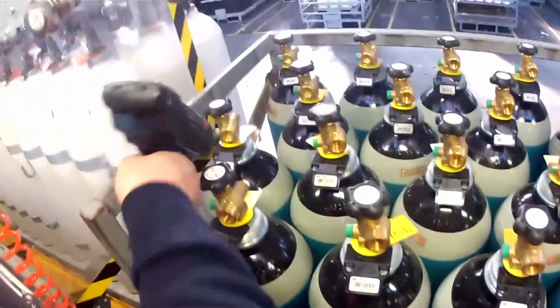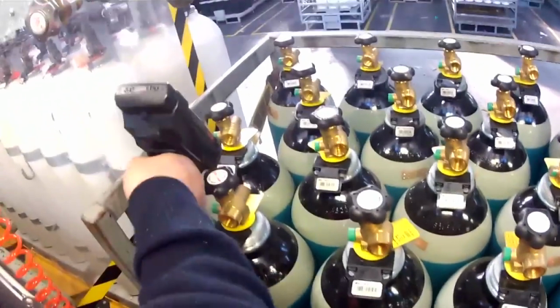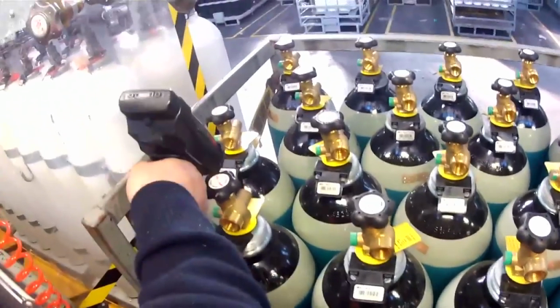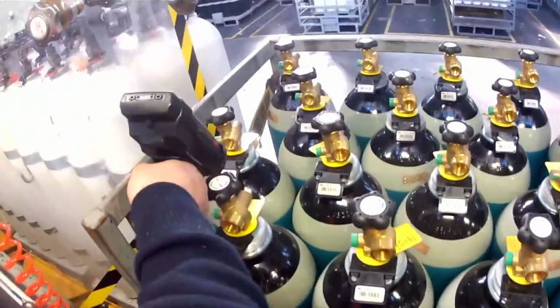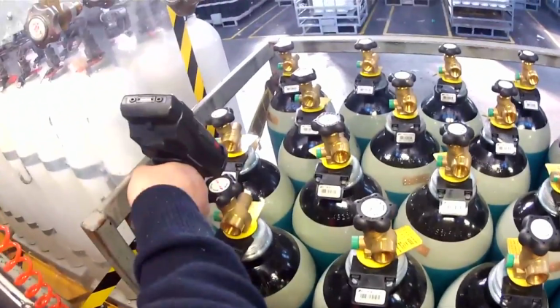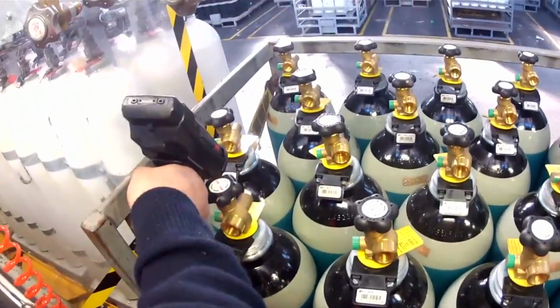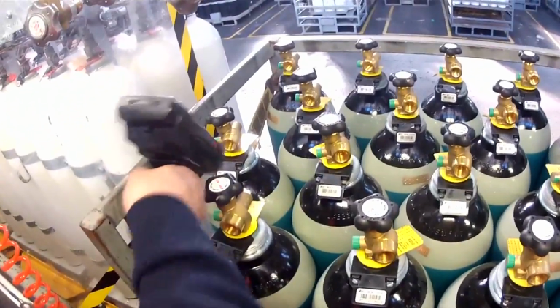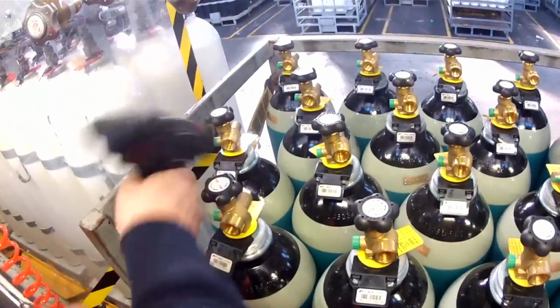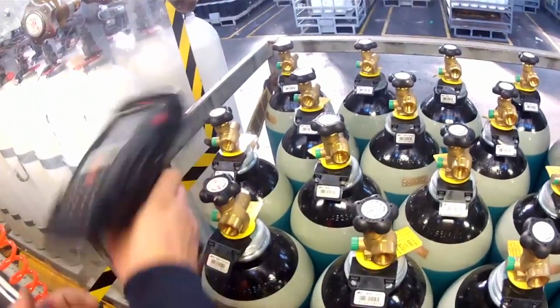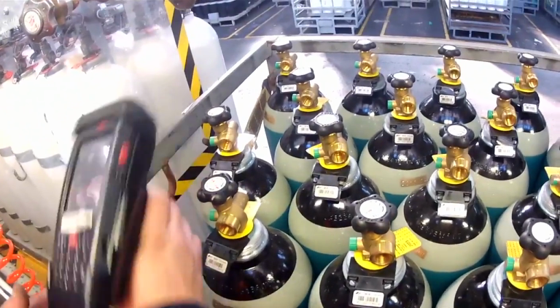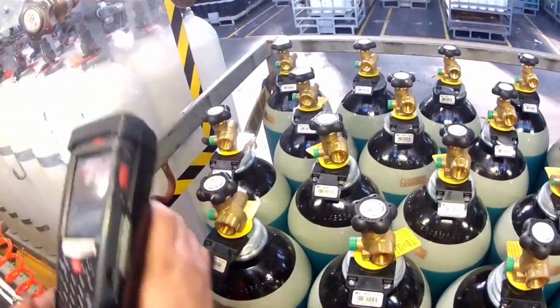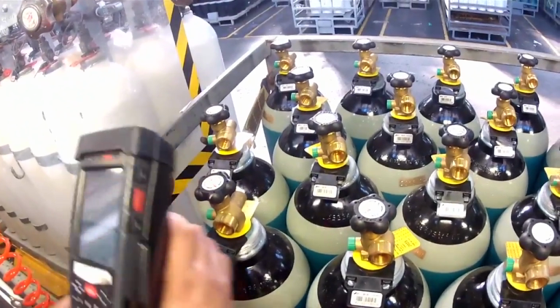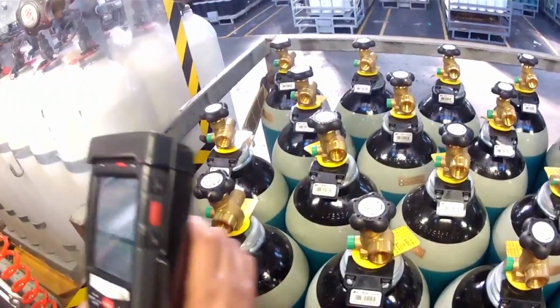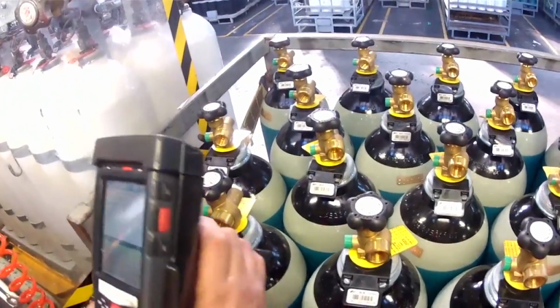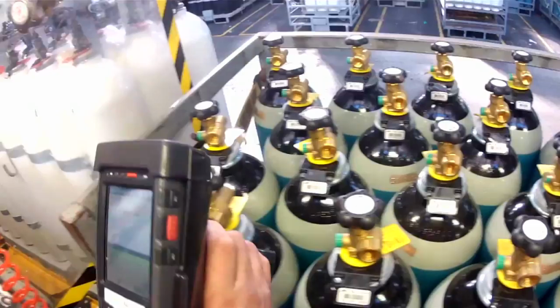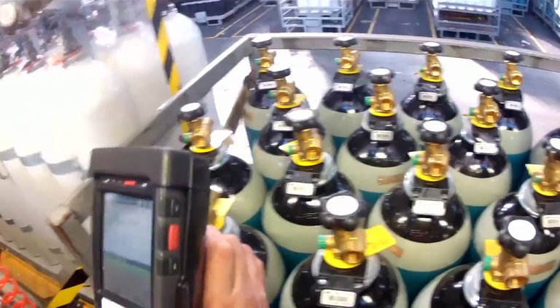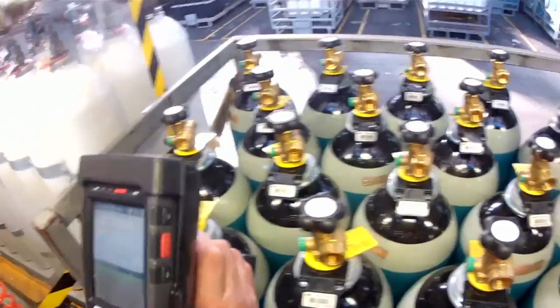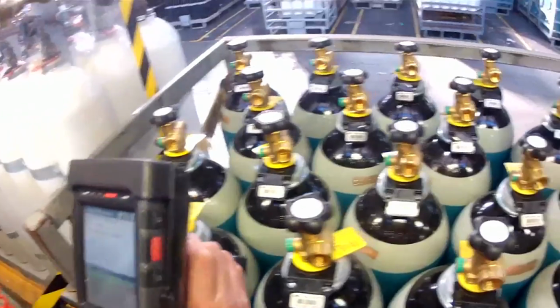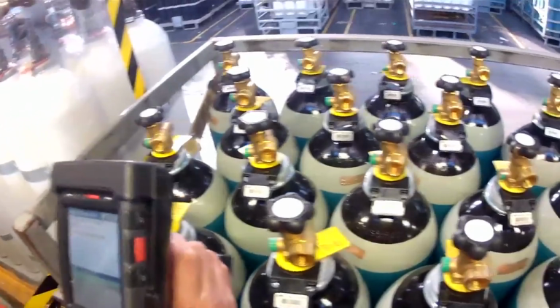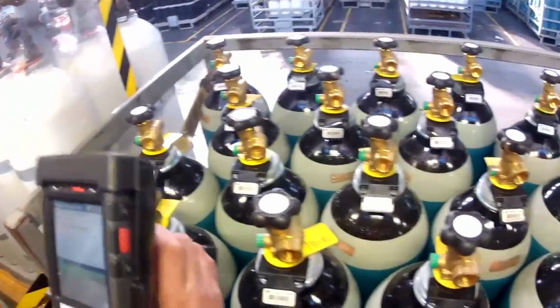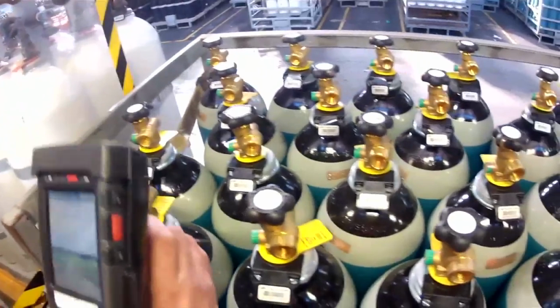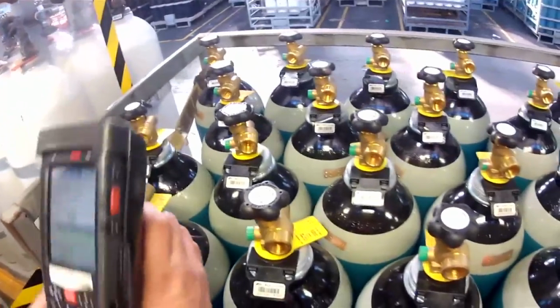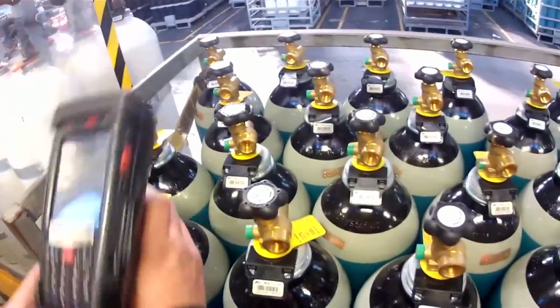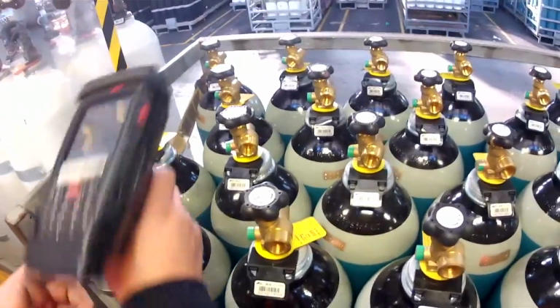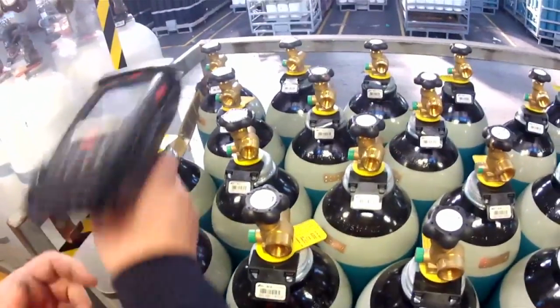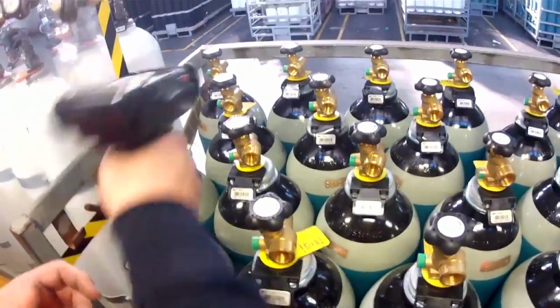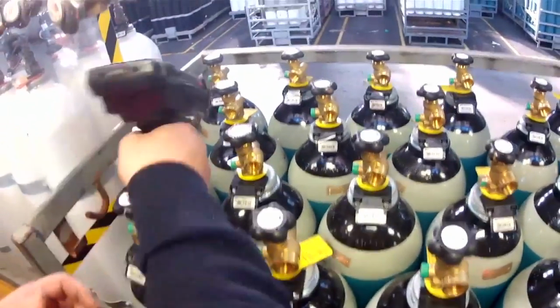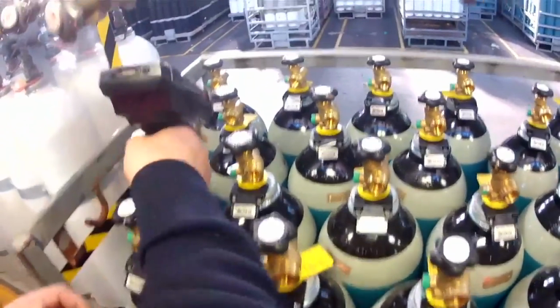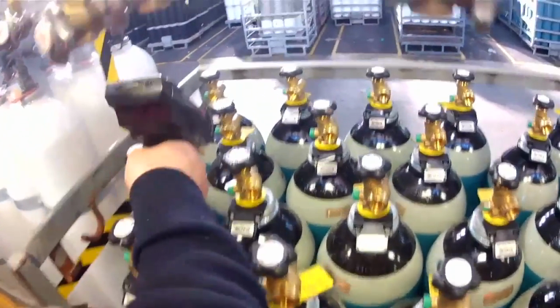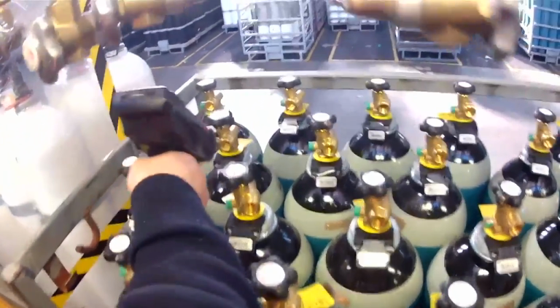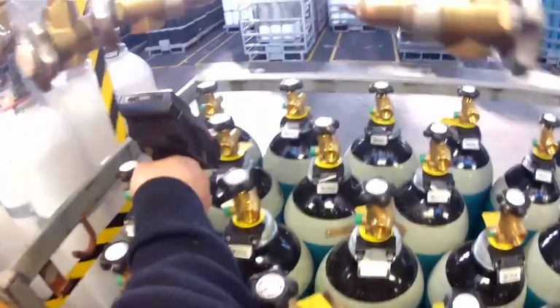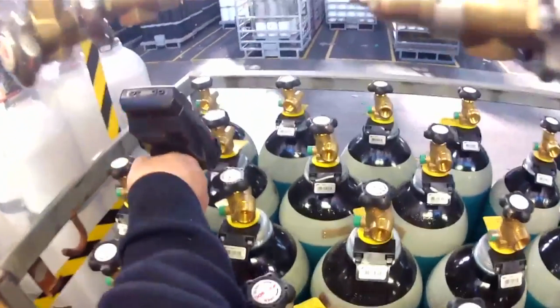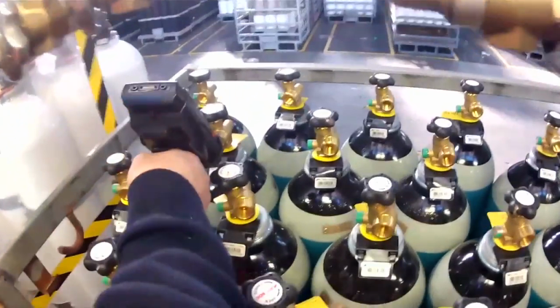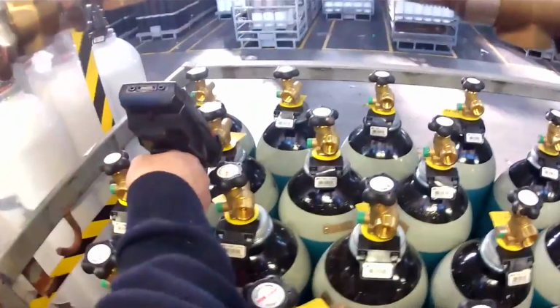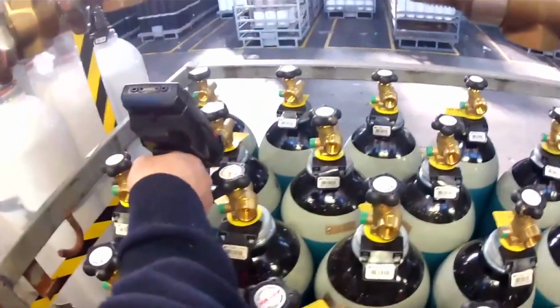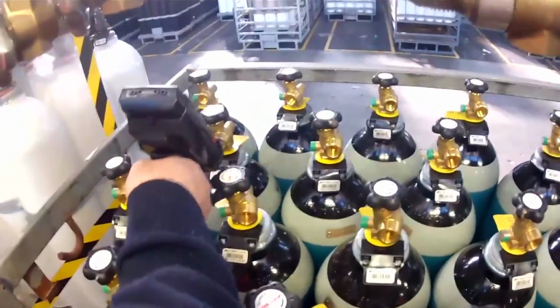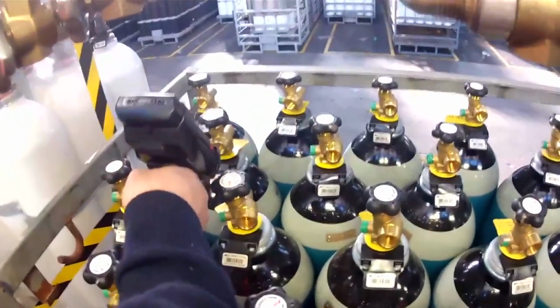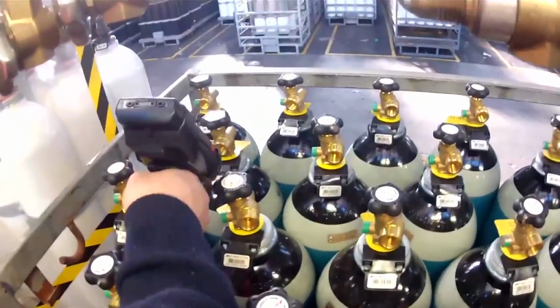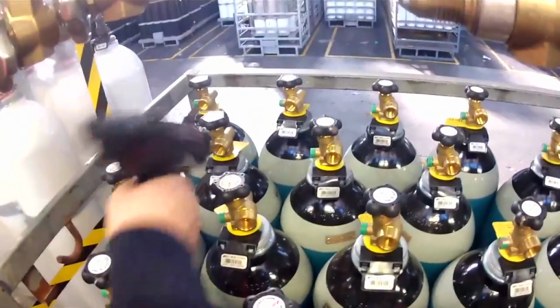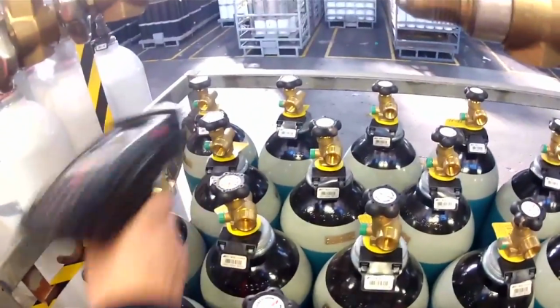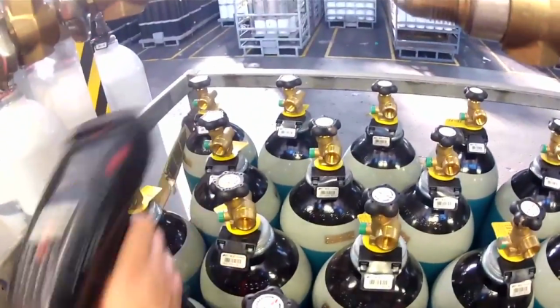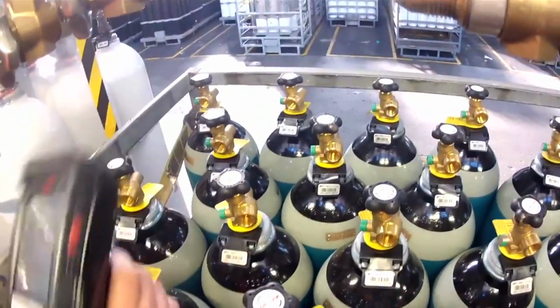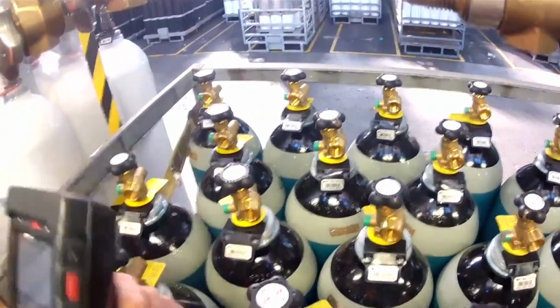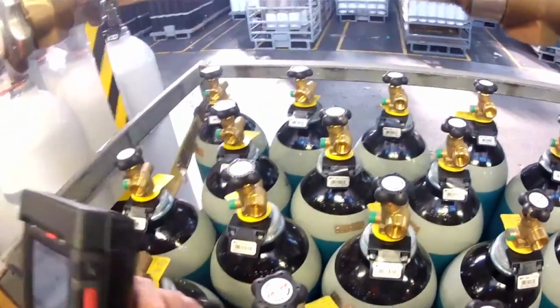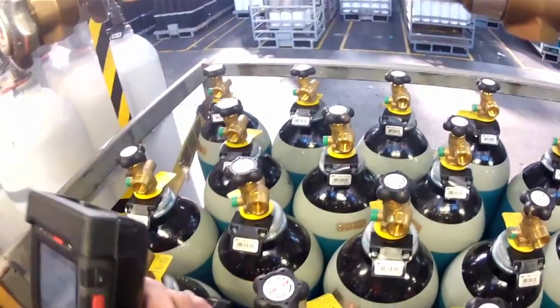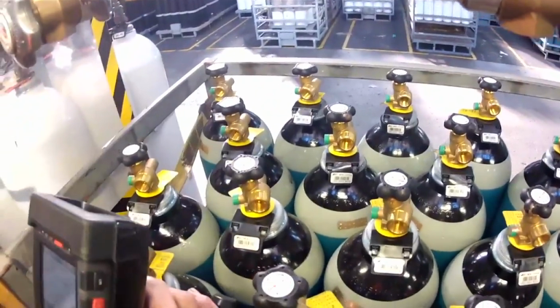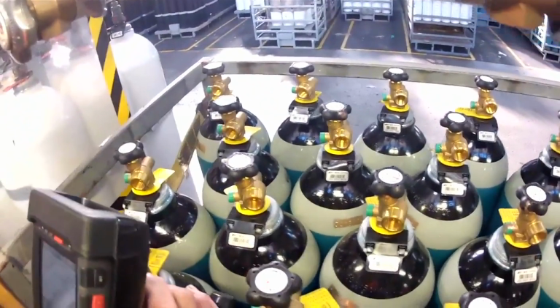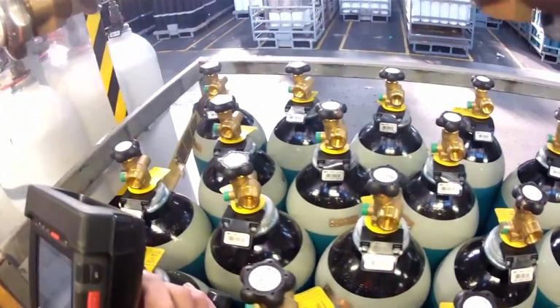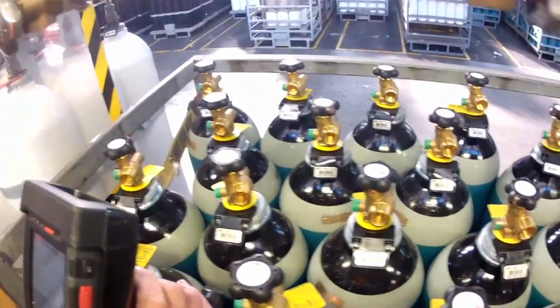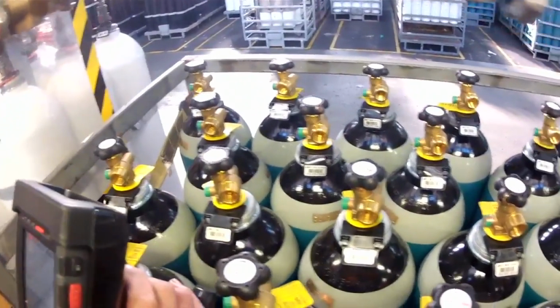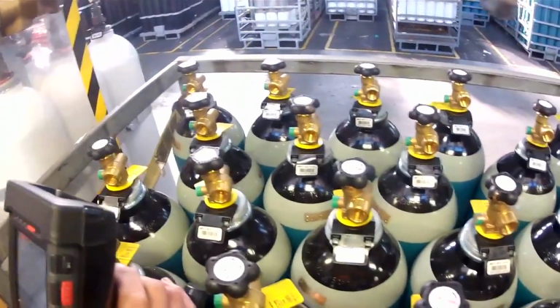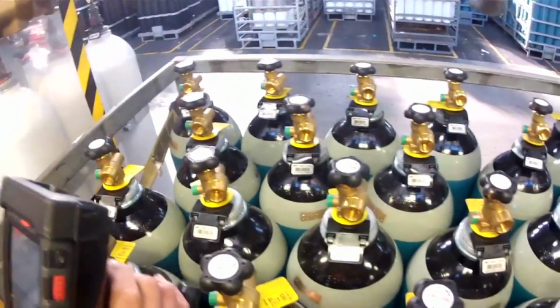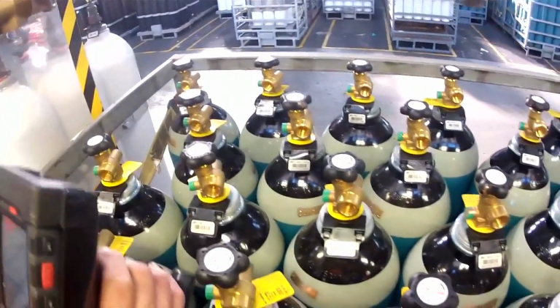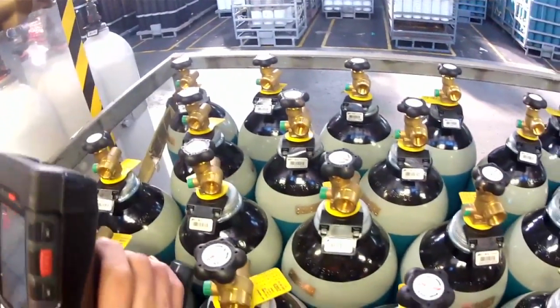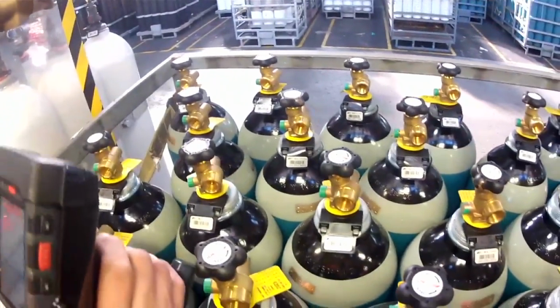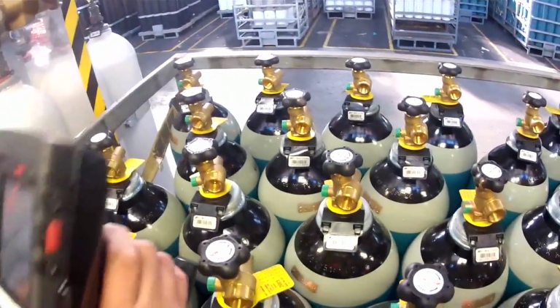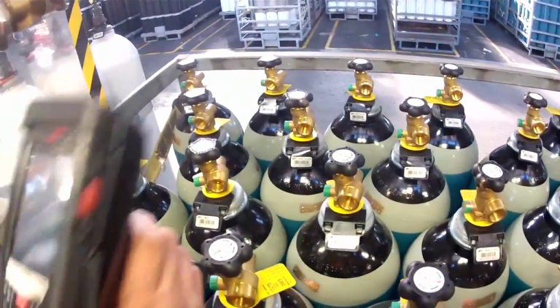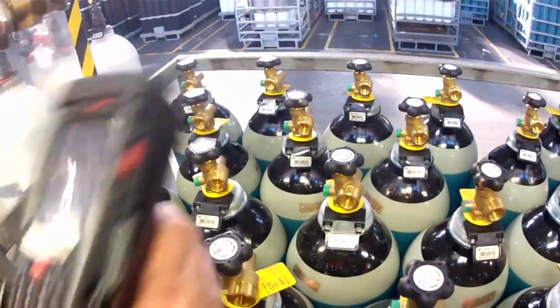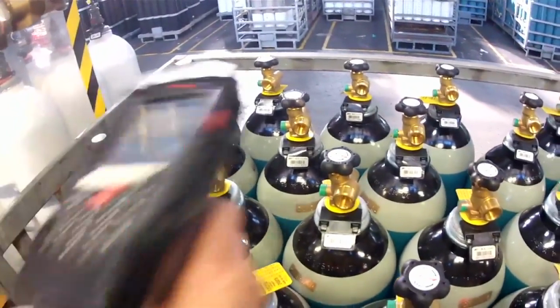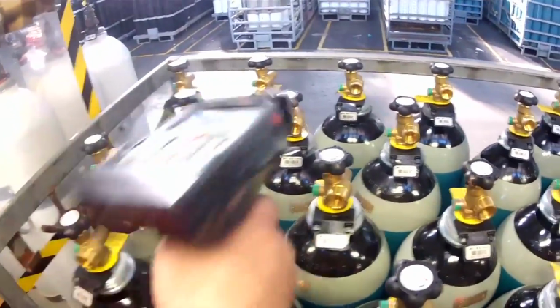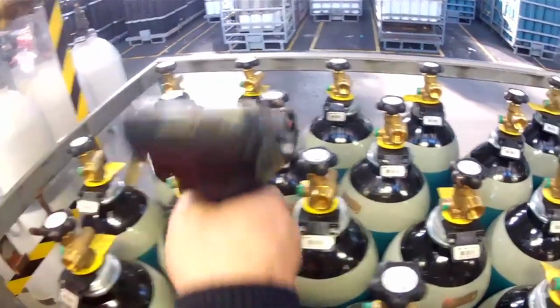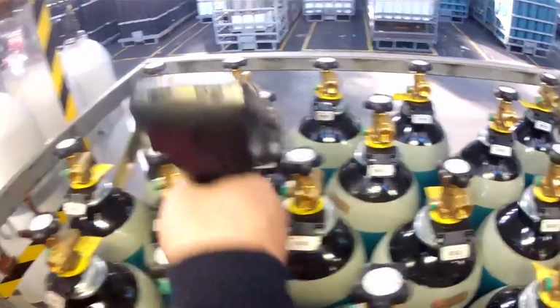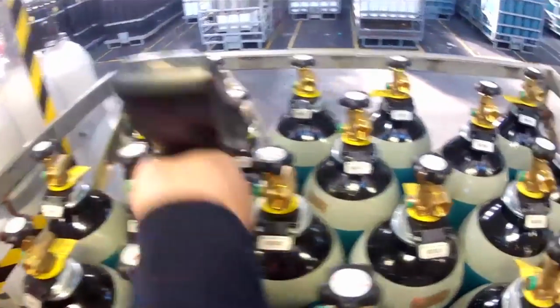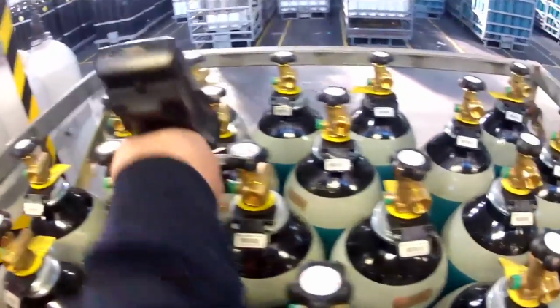The cylinder tracking system is another example of how BOC is continually looking for better ways to satisfy customer needs.